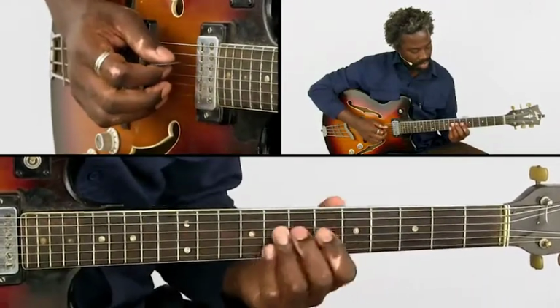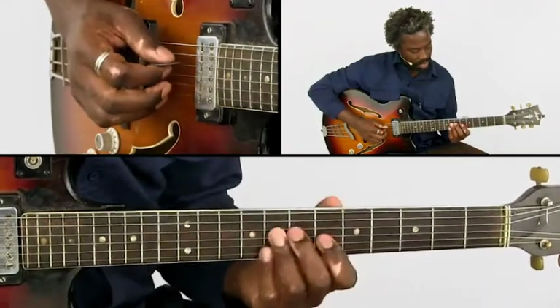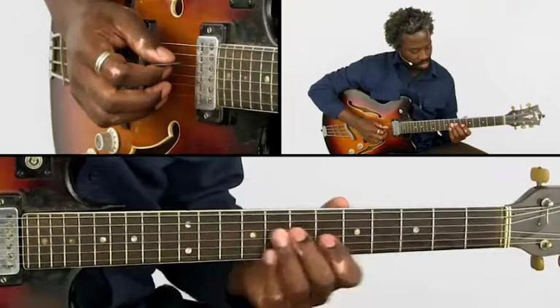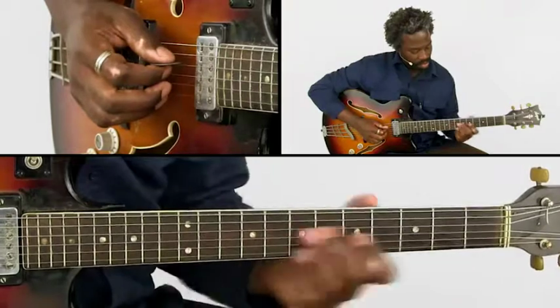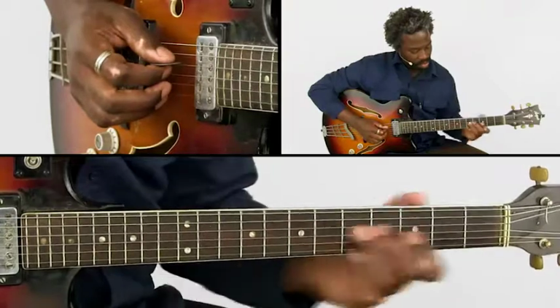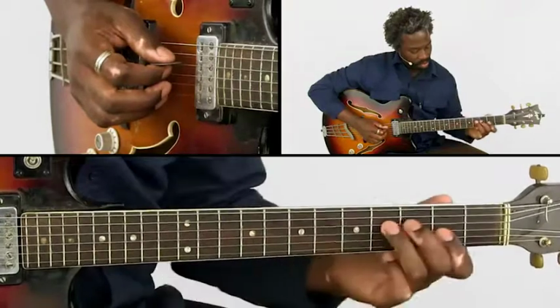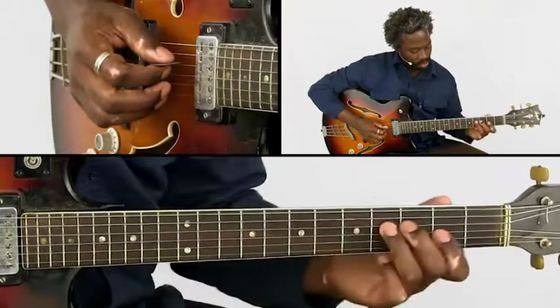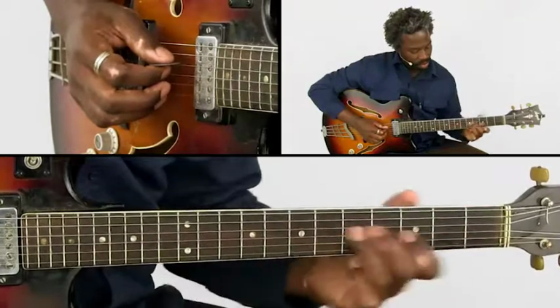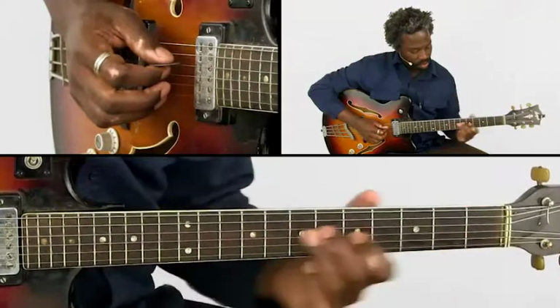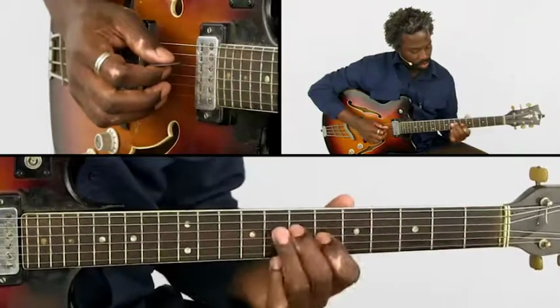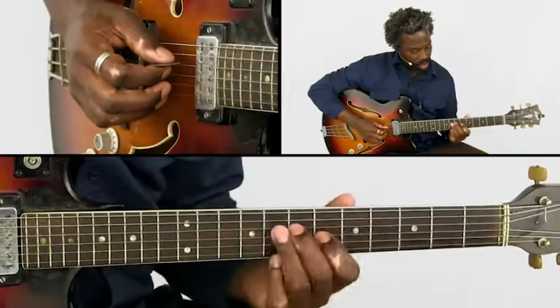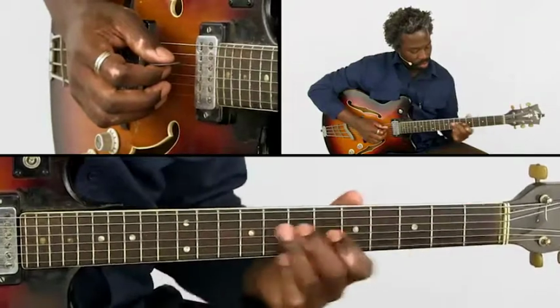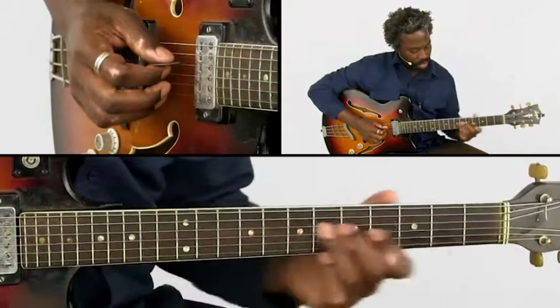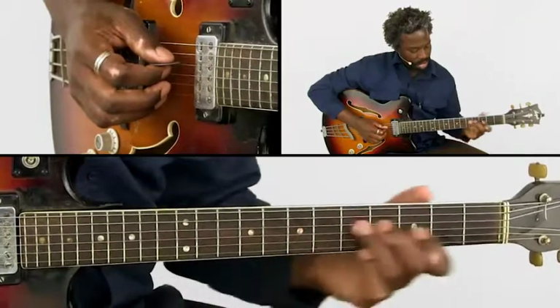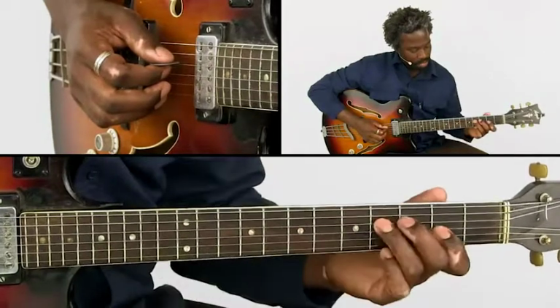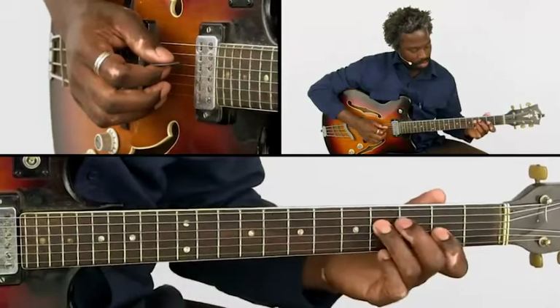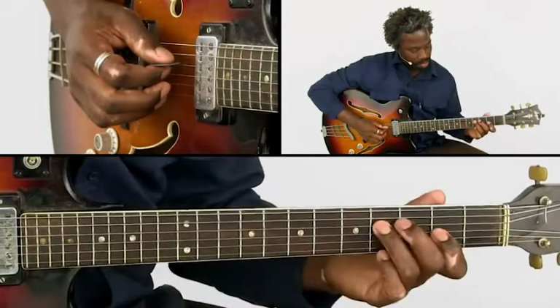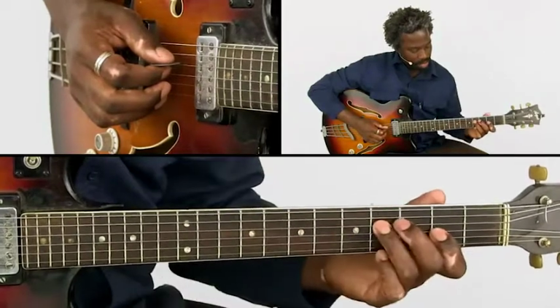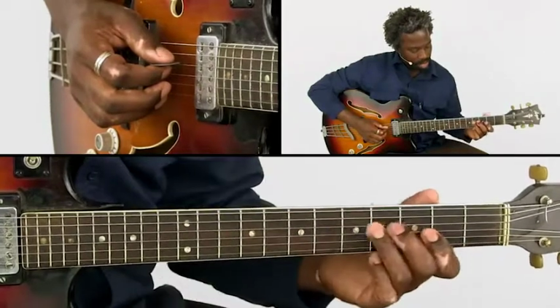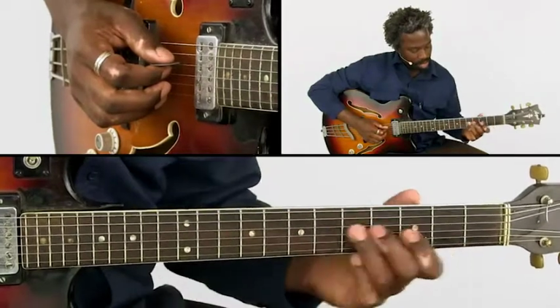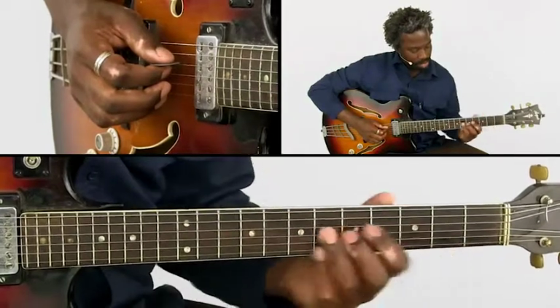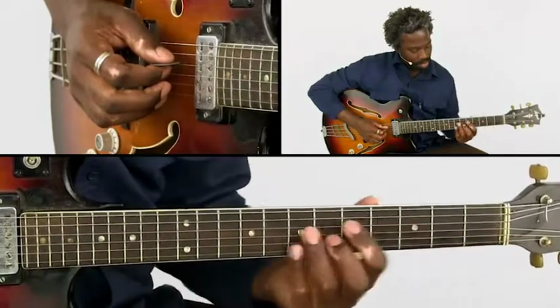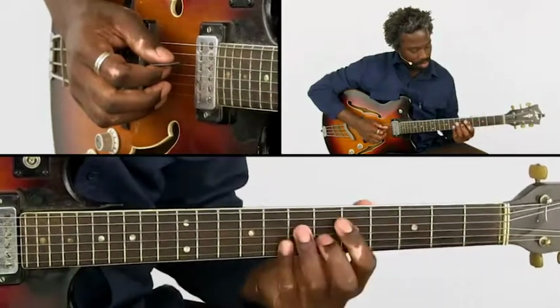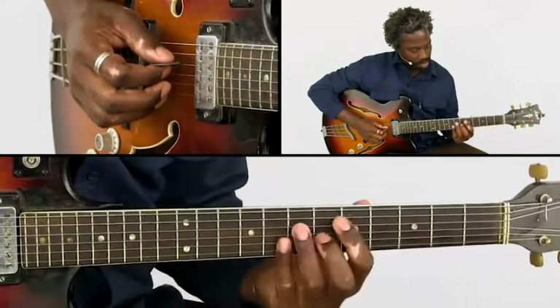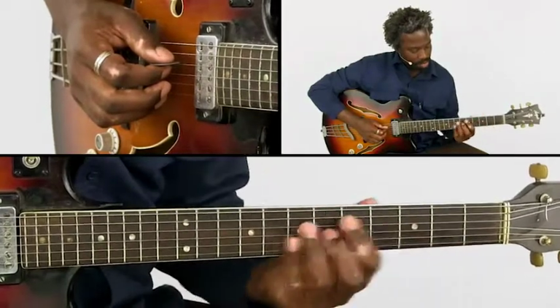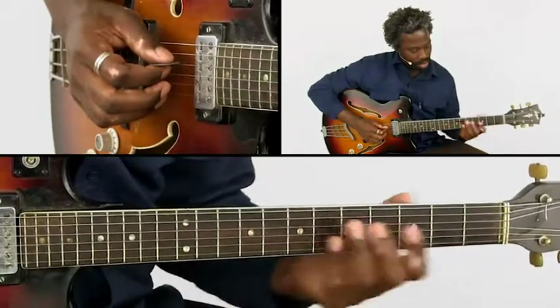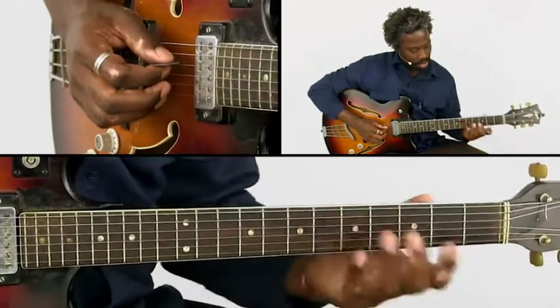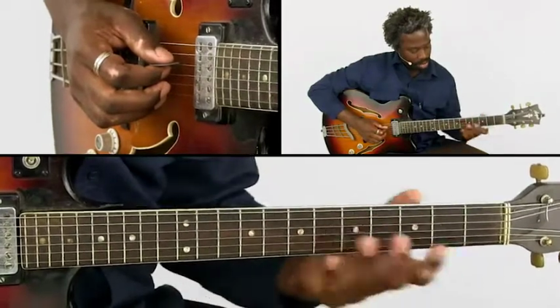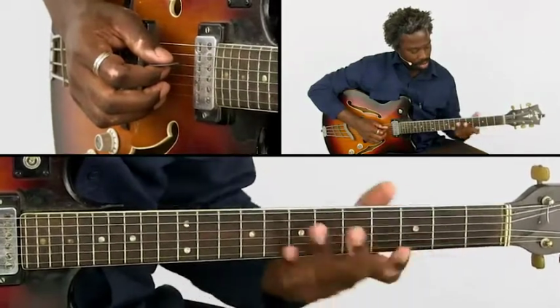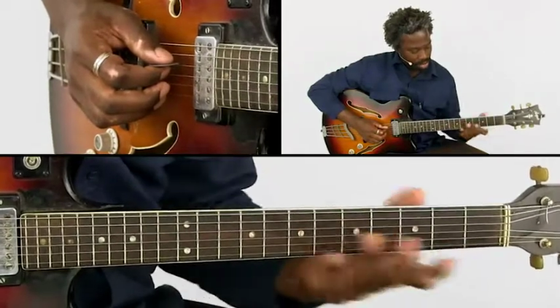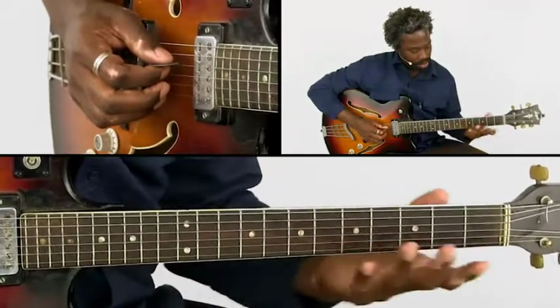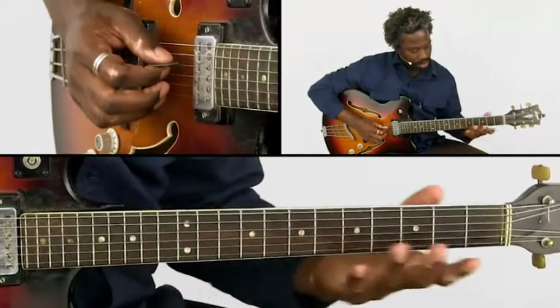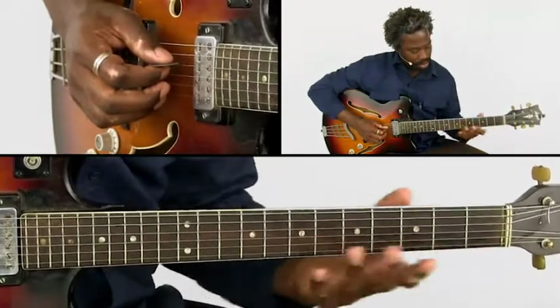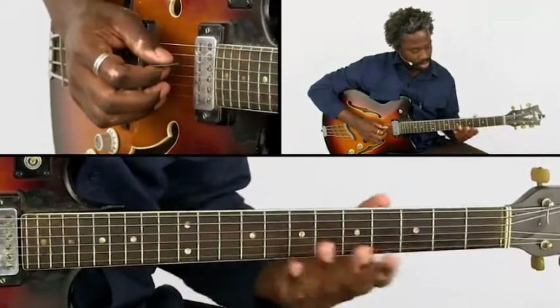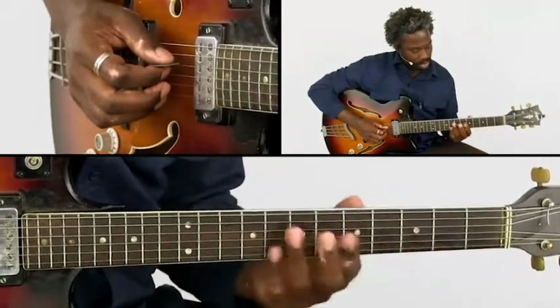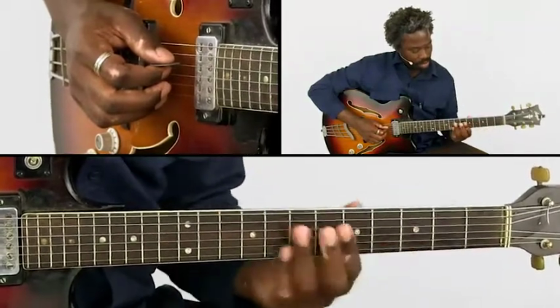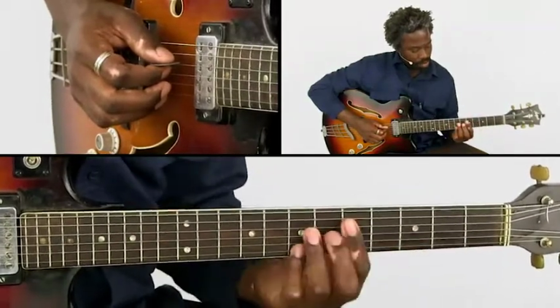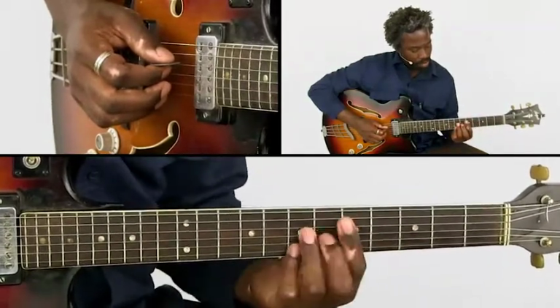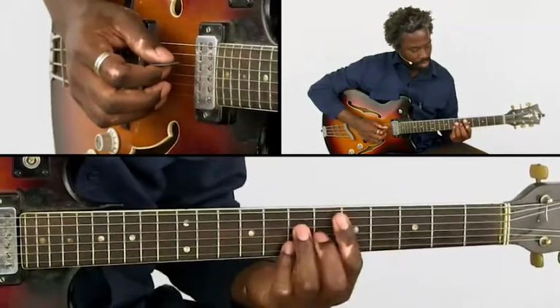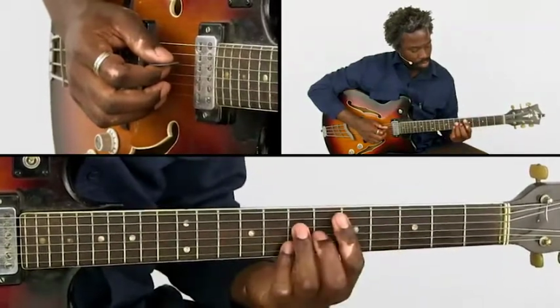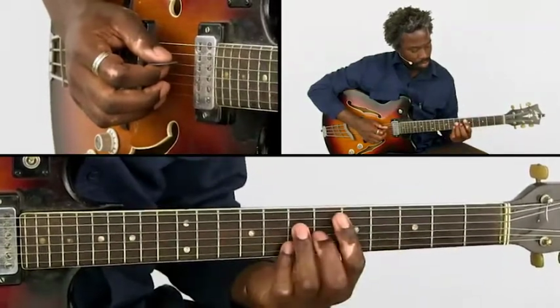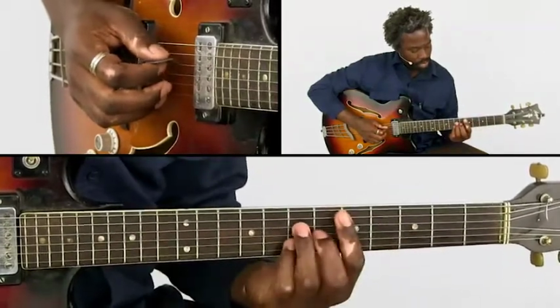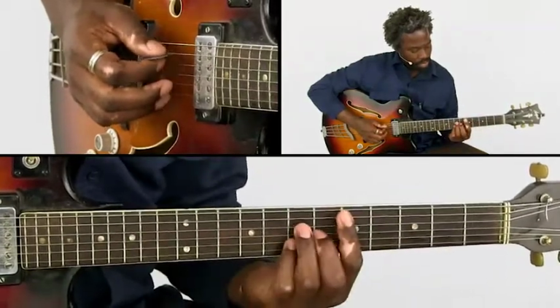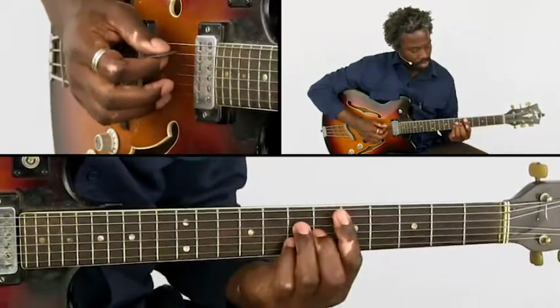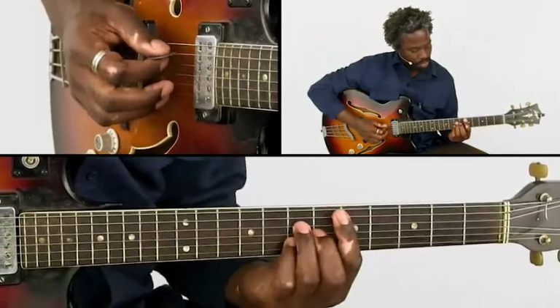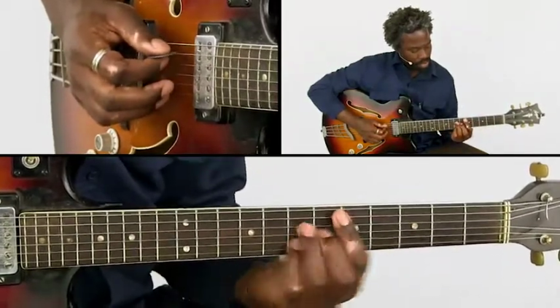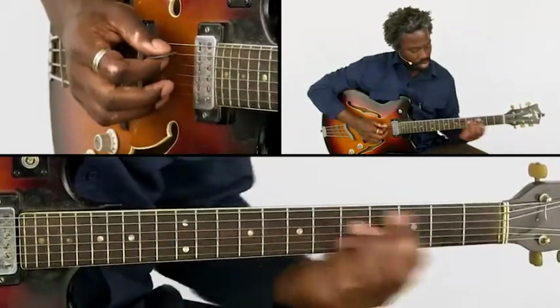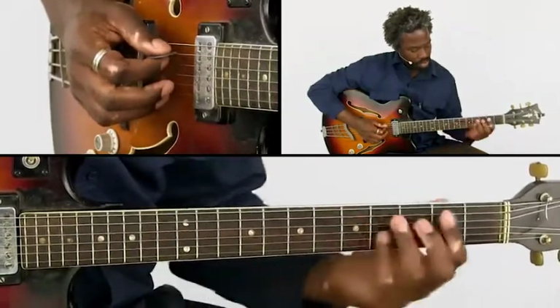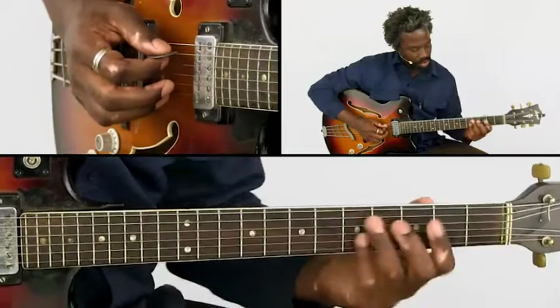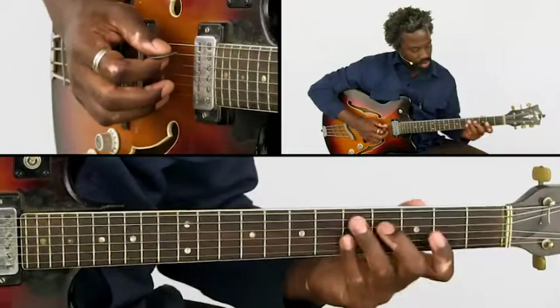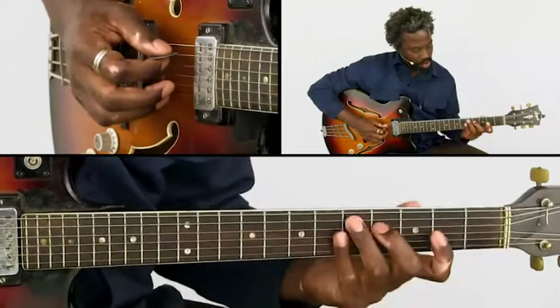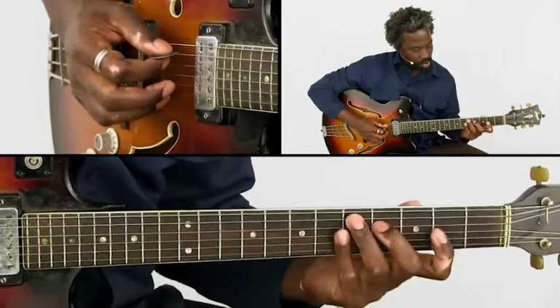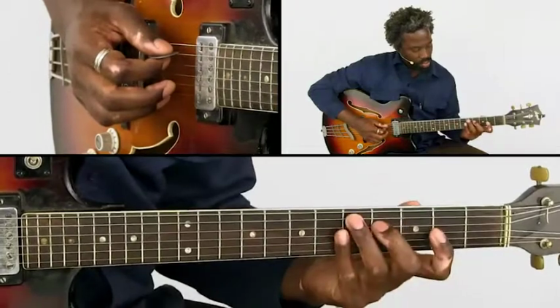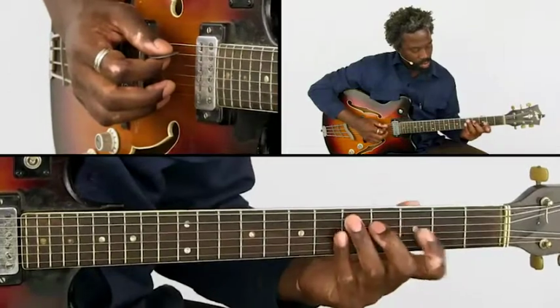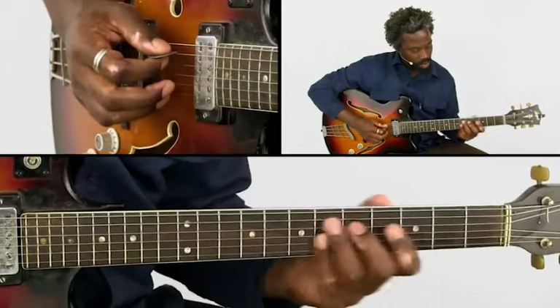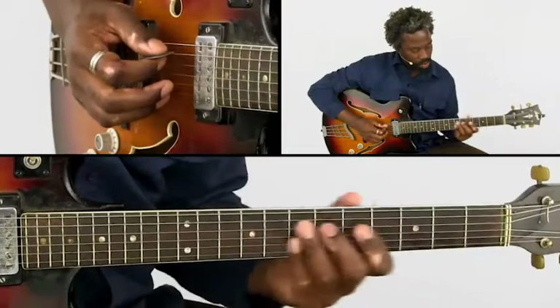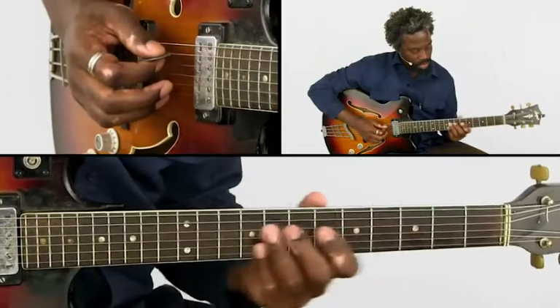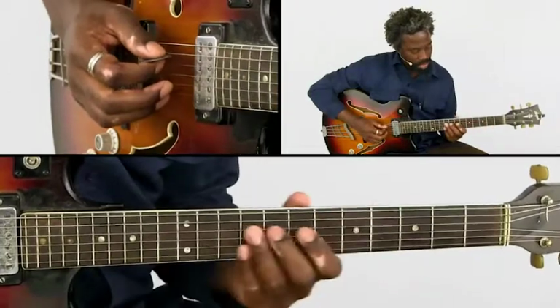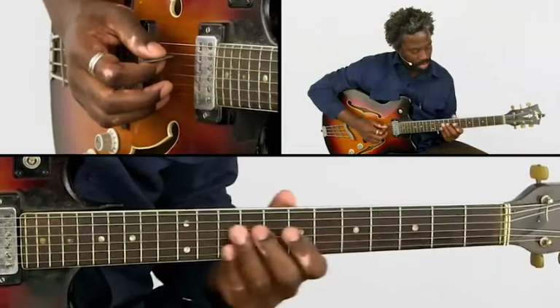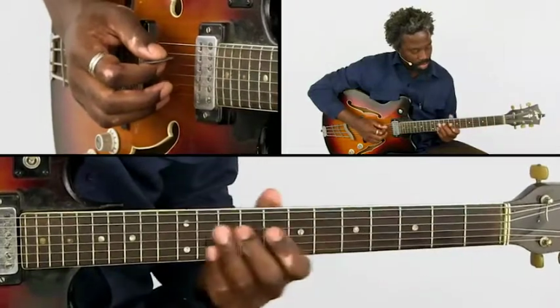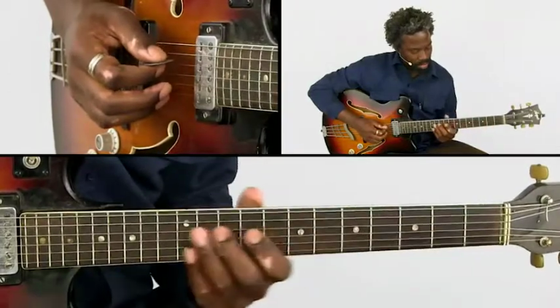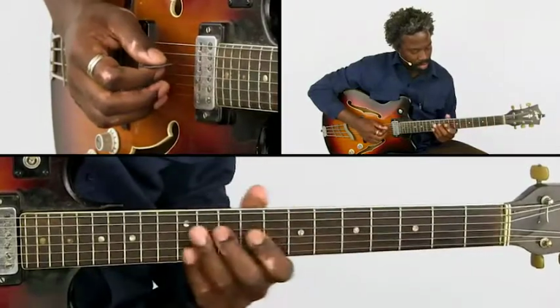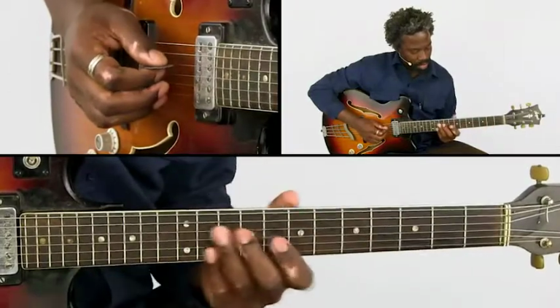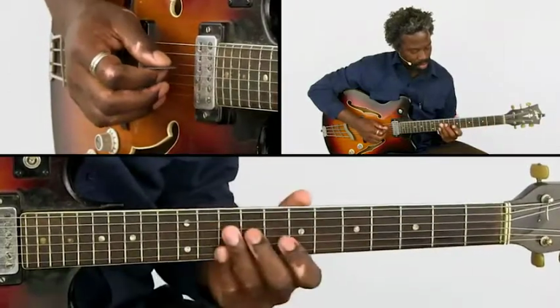Those double stops are actually a way to give more space to the regular chords that we're playing.